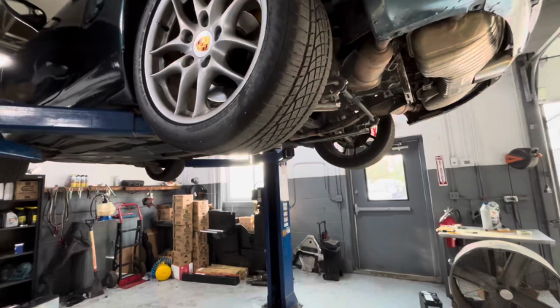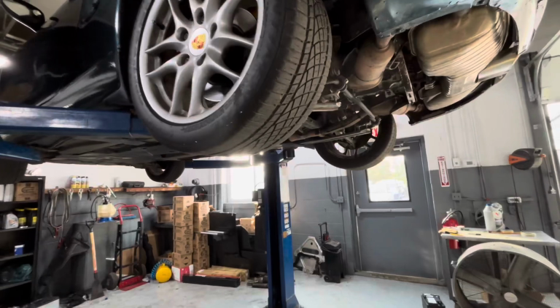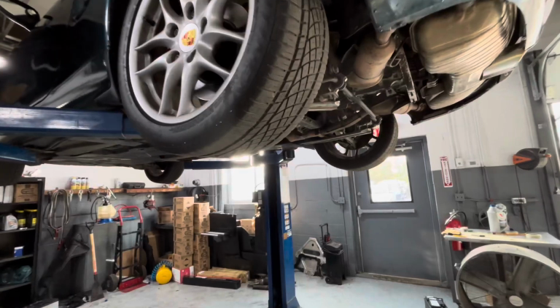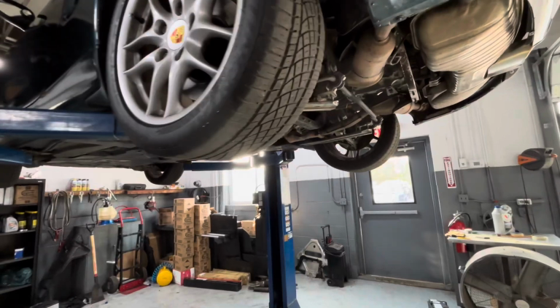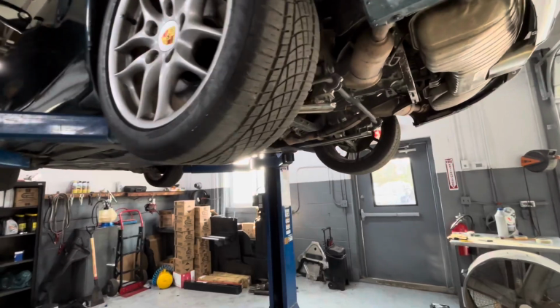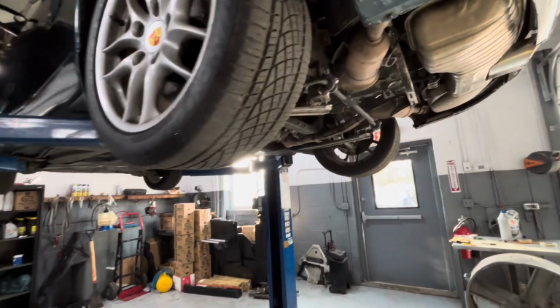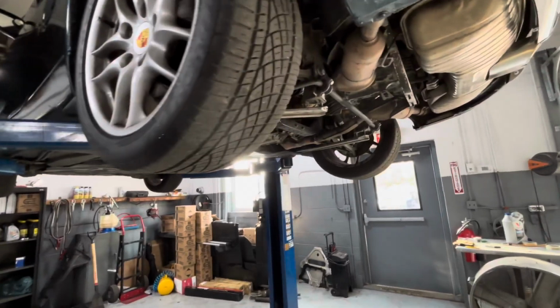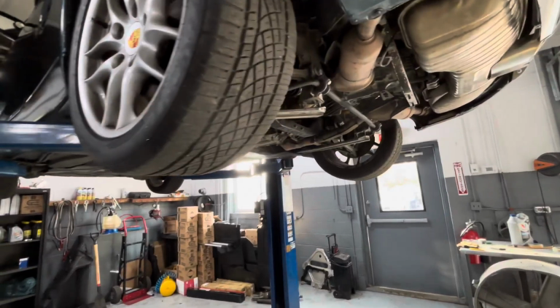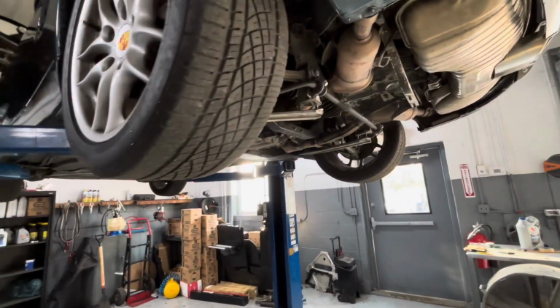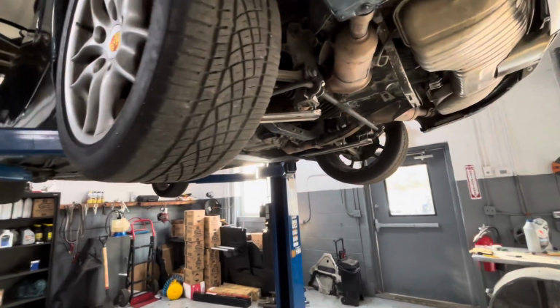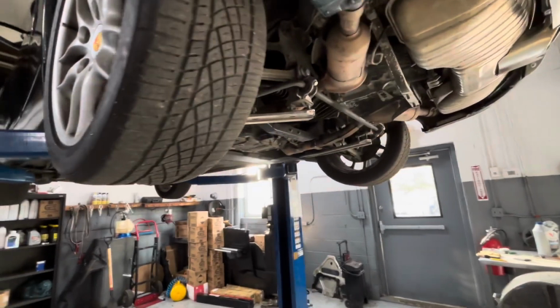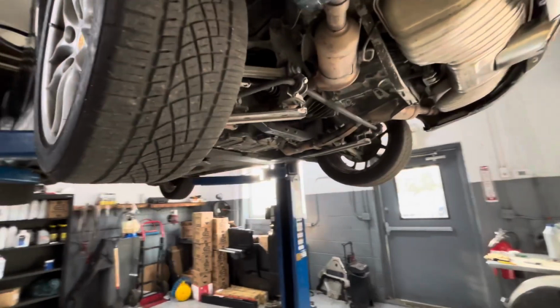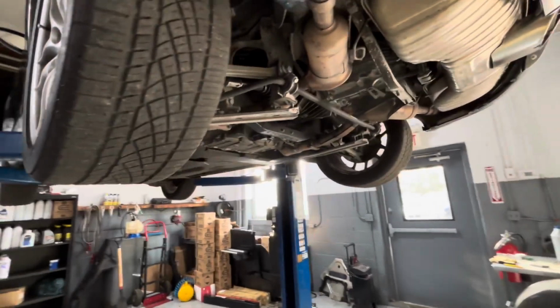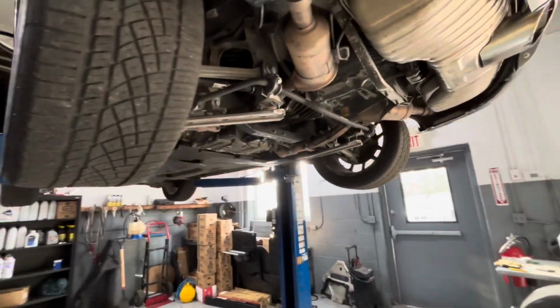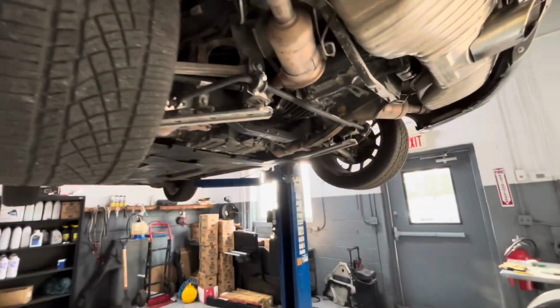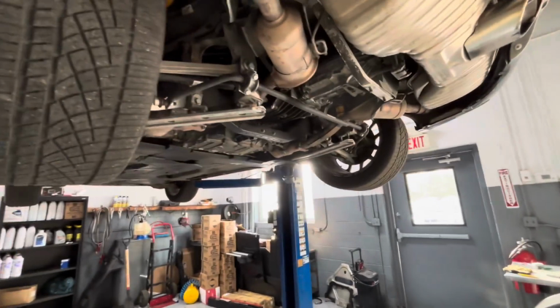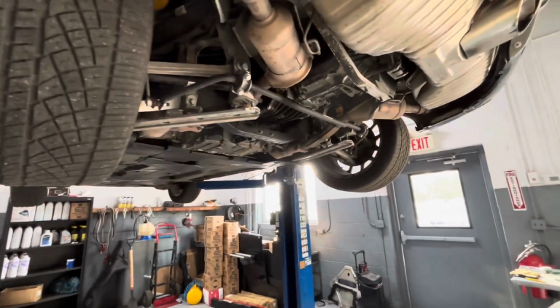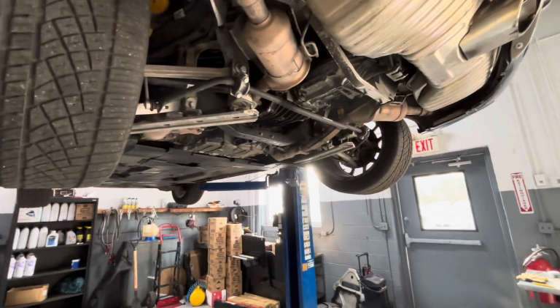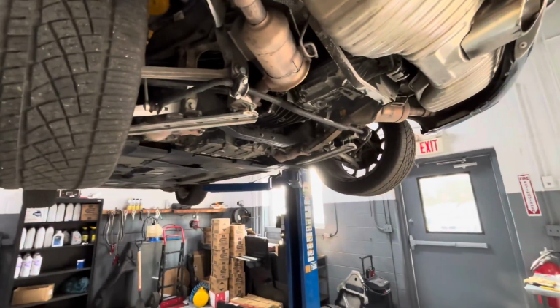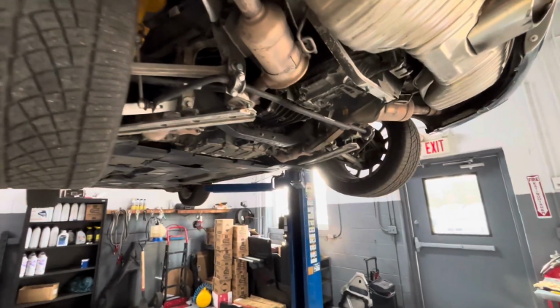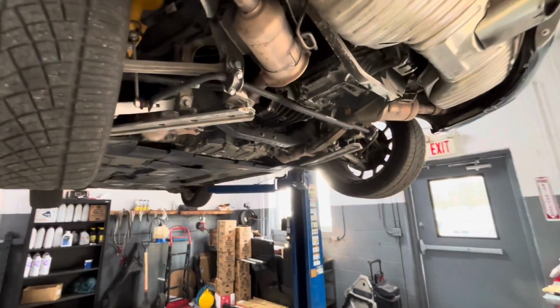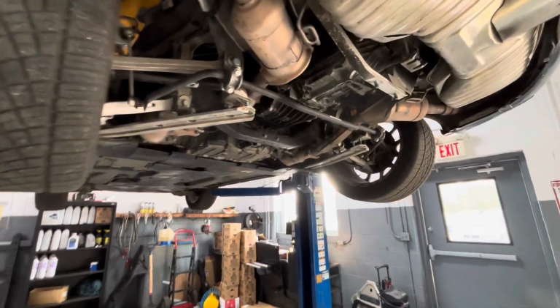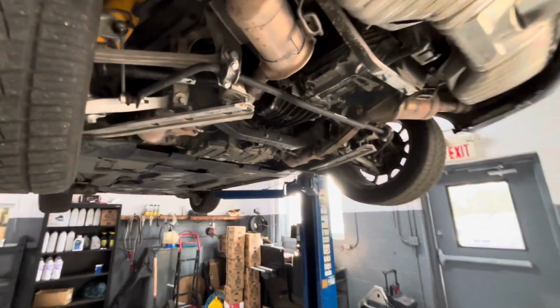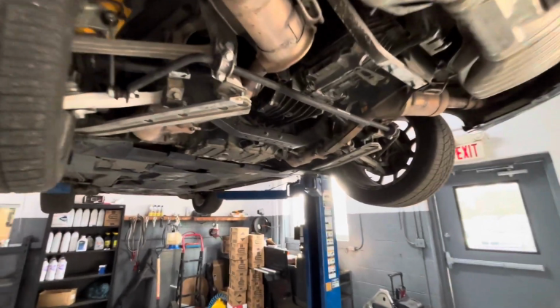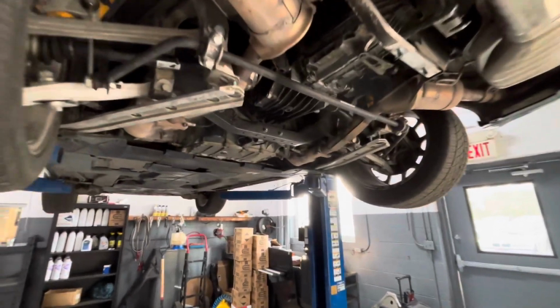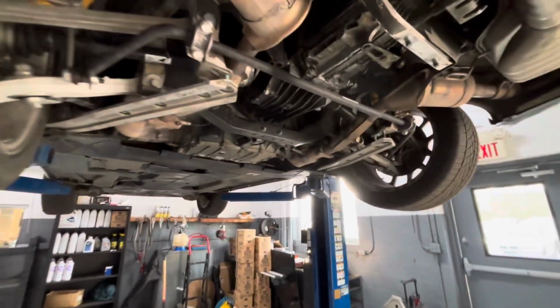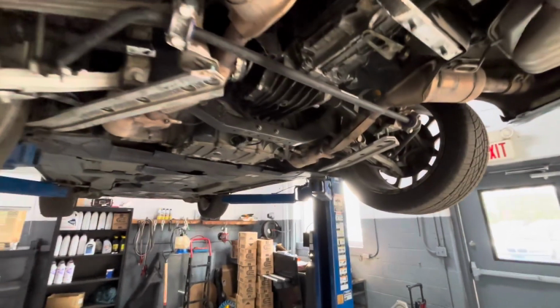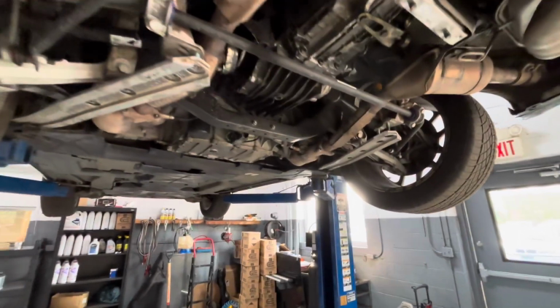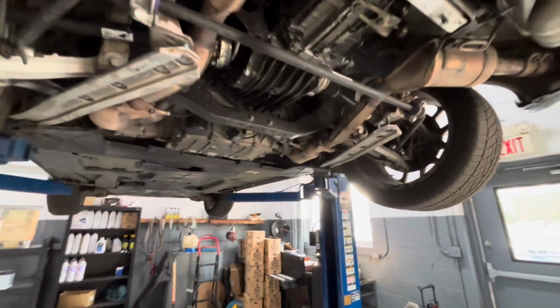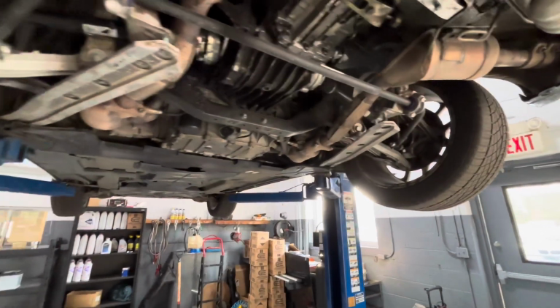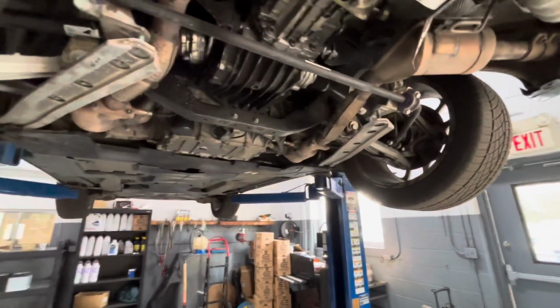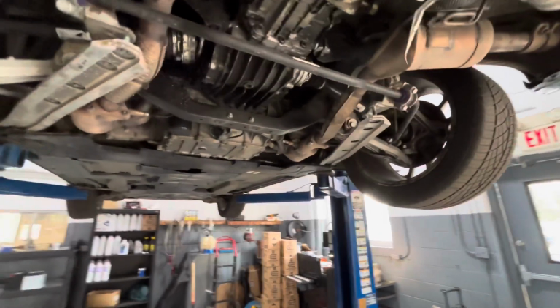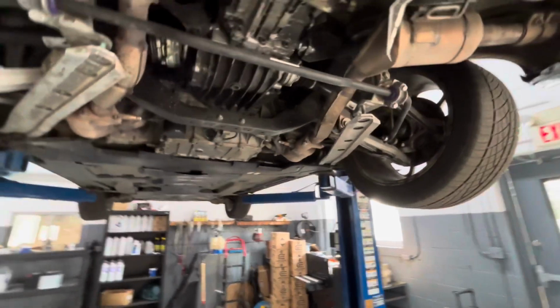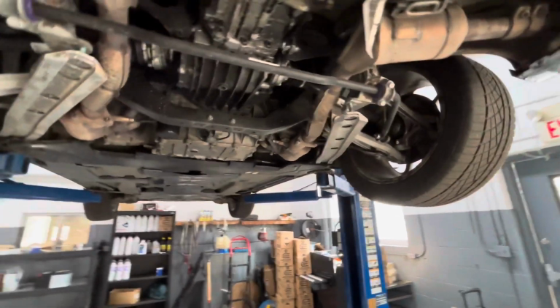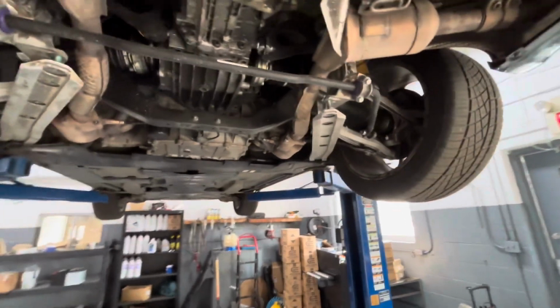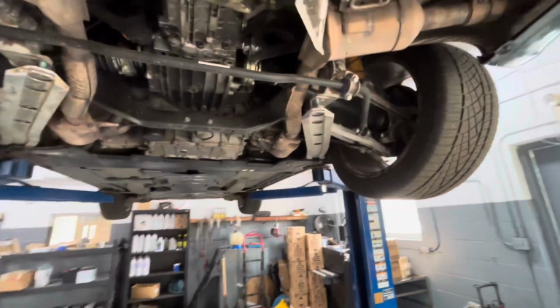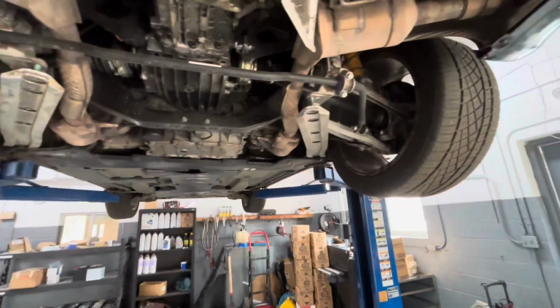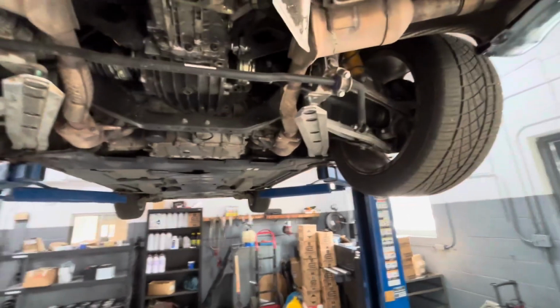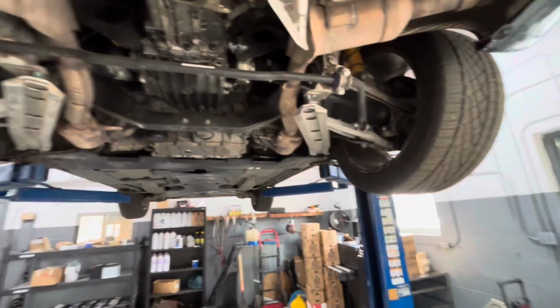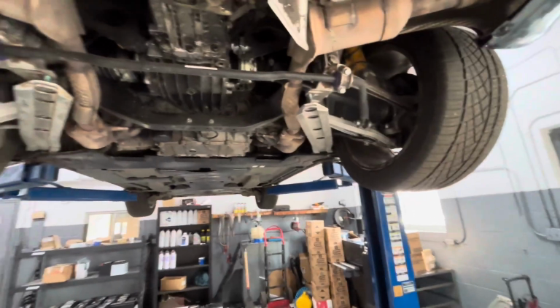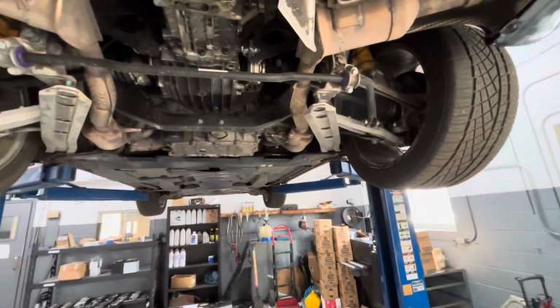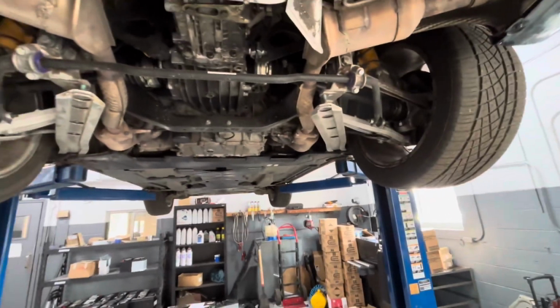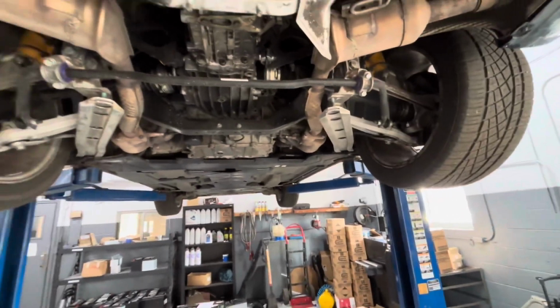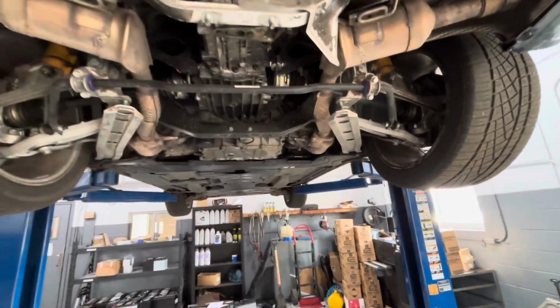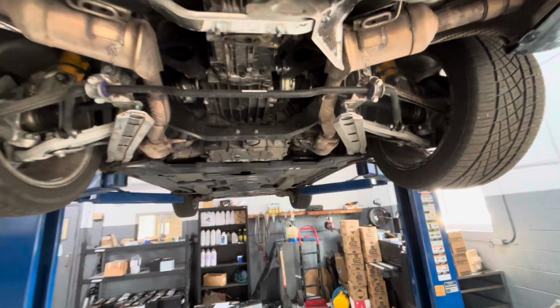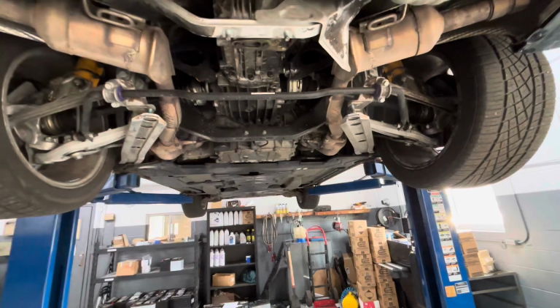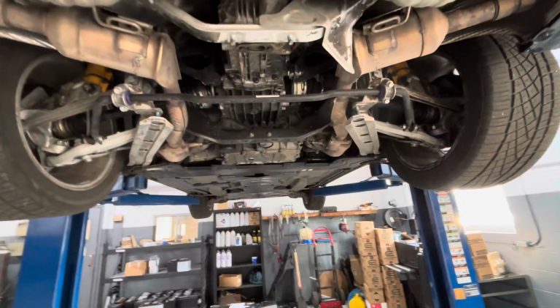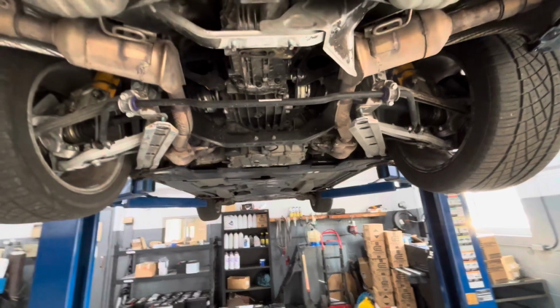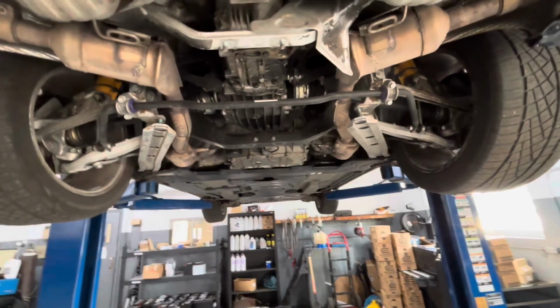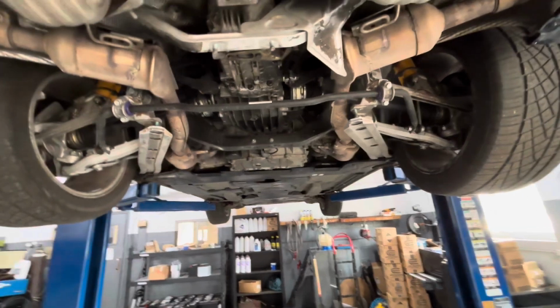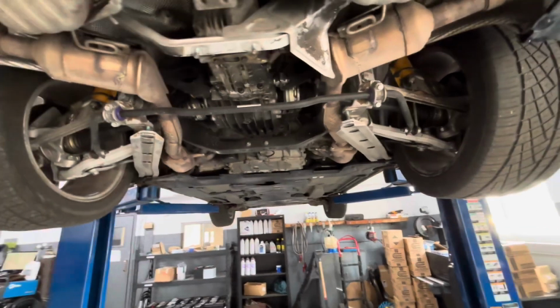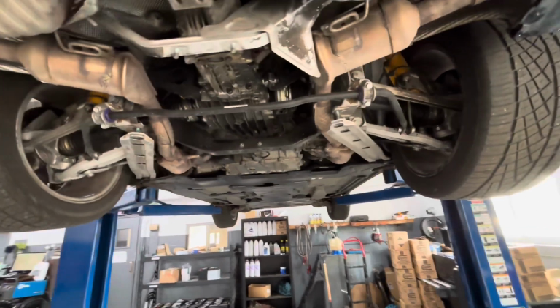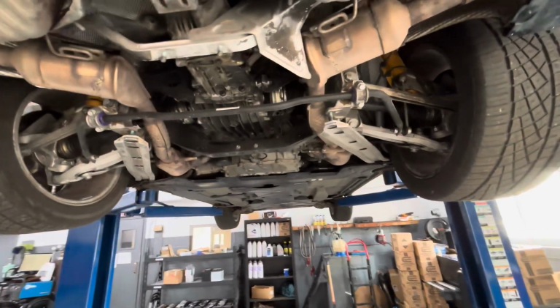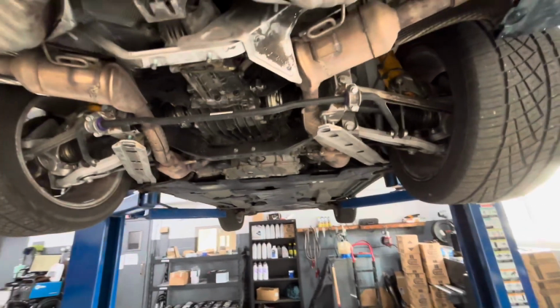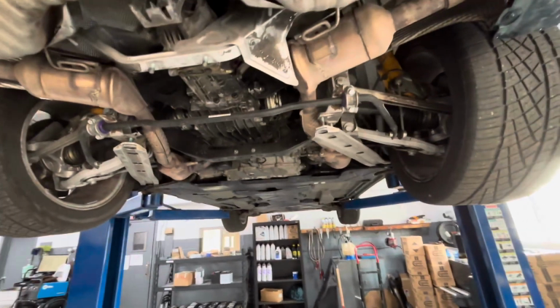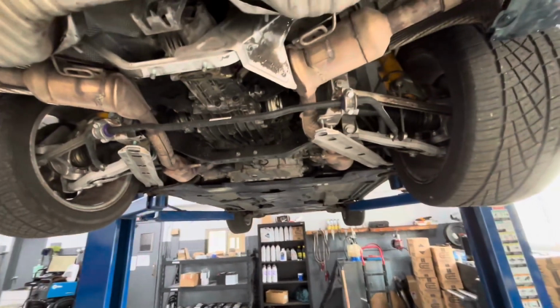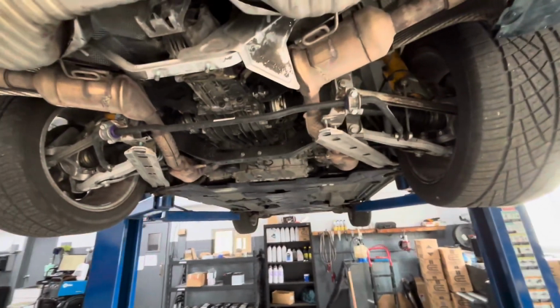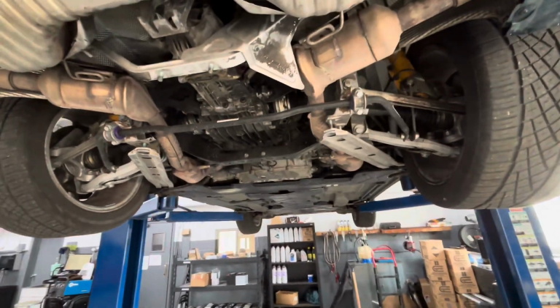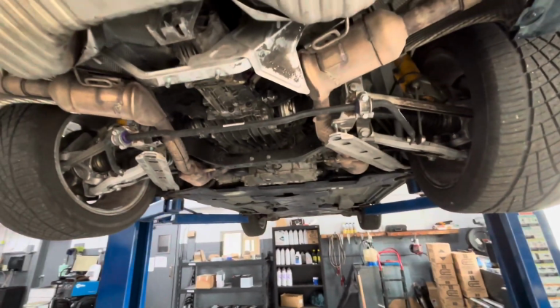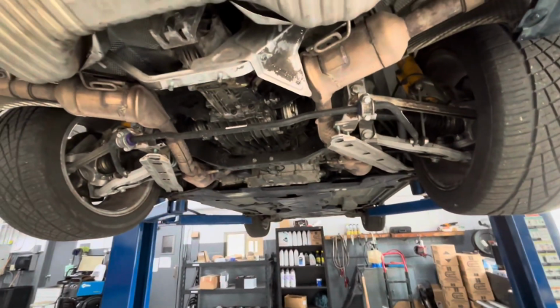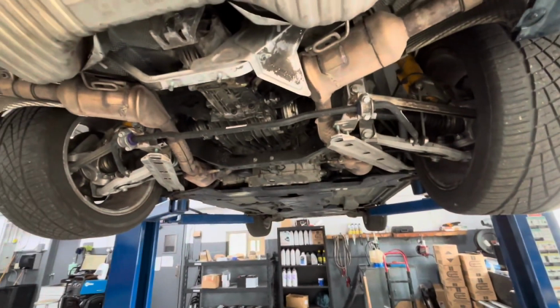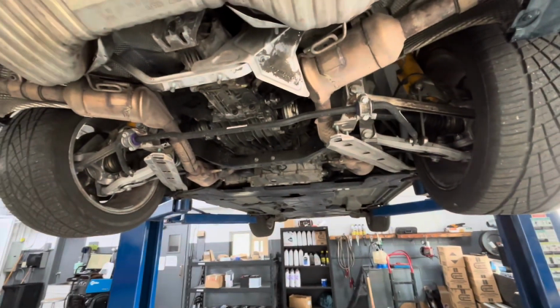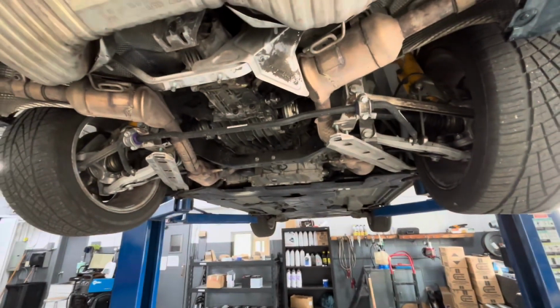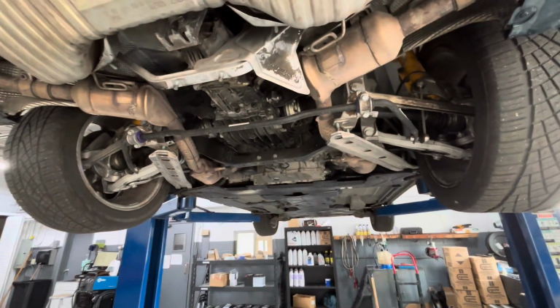Today I'm working on a 2003 Porsche Boxster. The car came in — it was towed in — and the customer states that it needs a clutch.